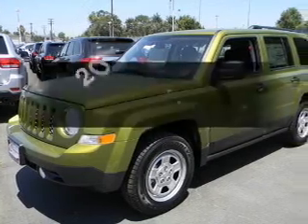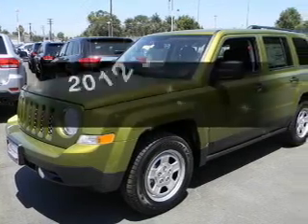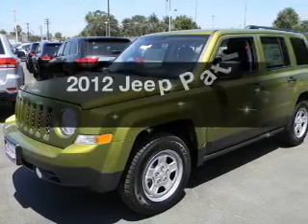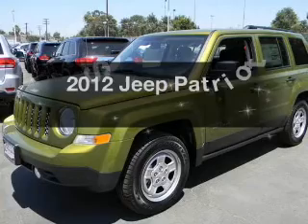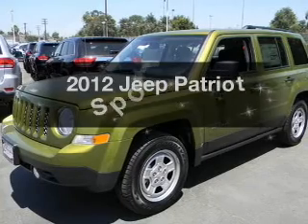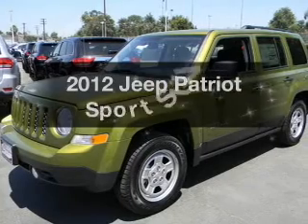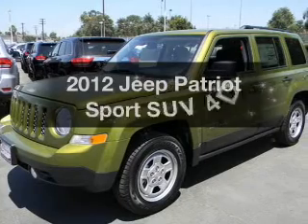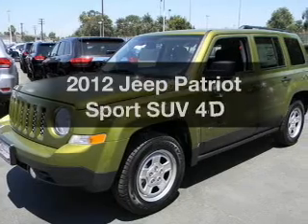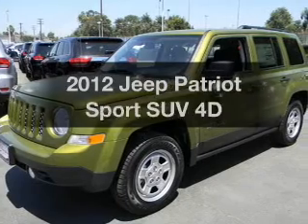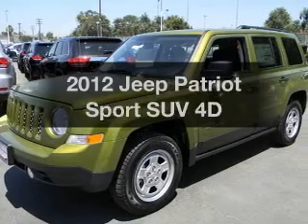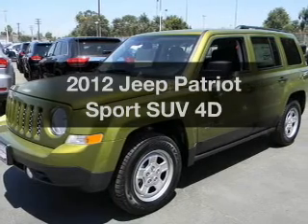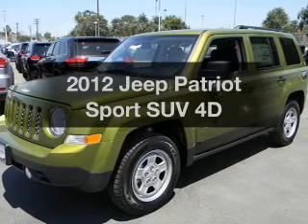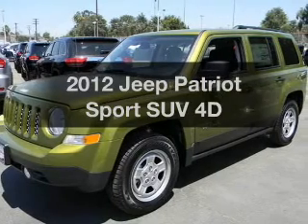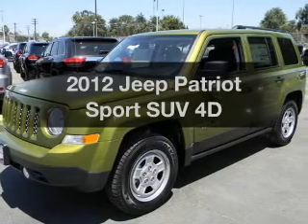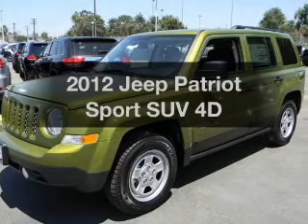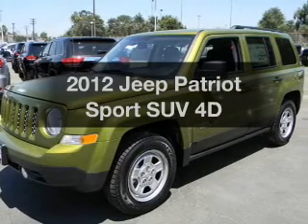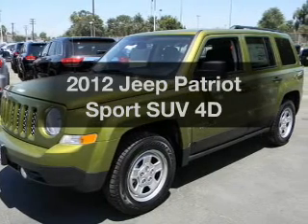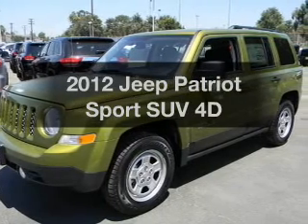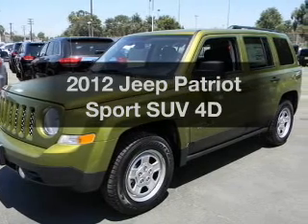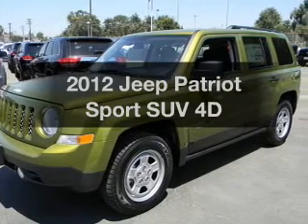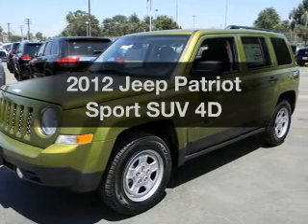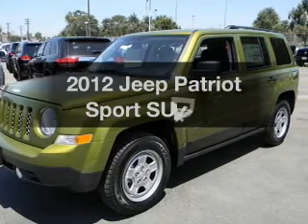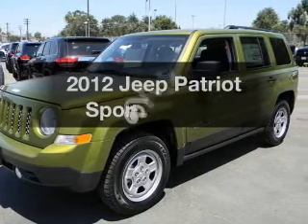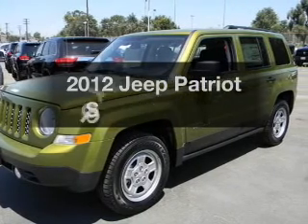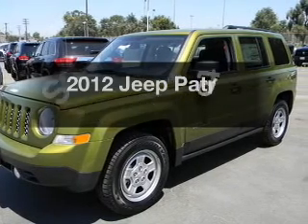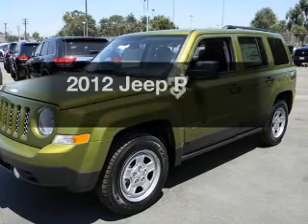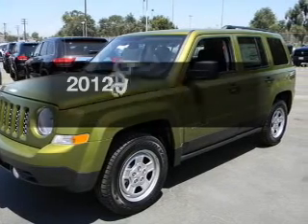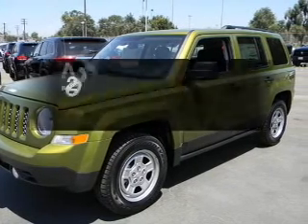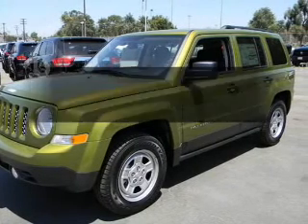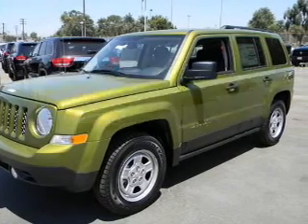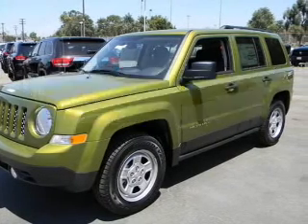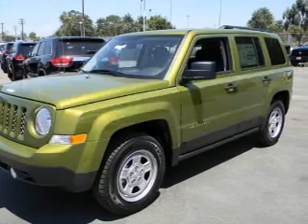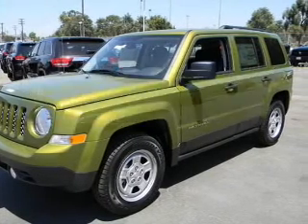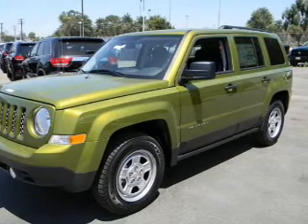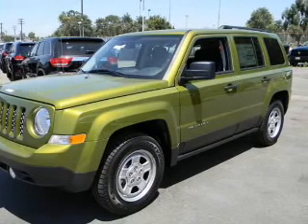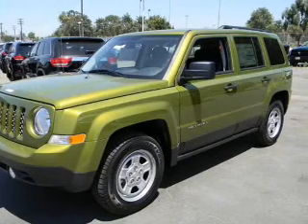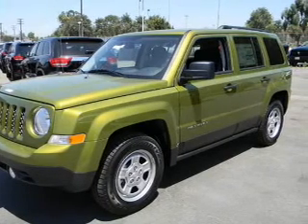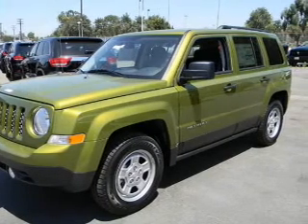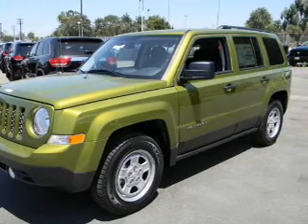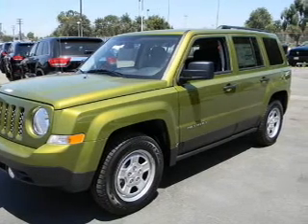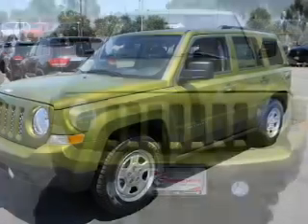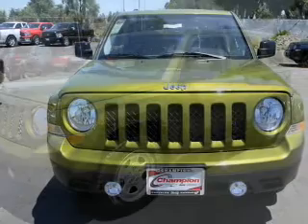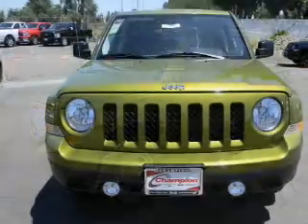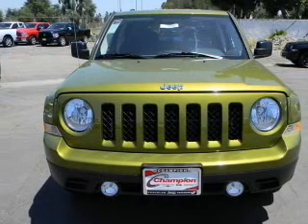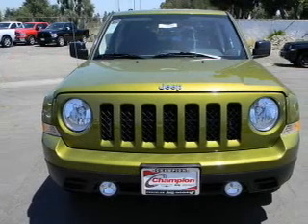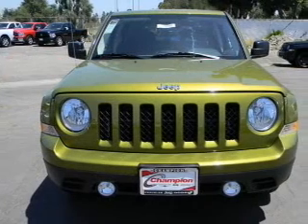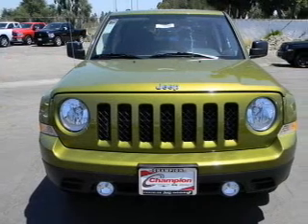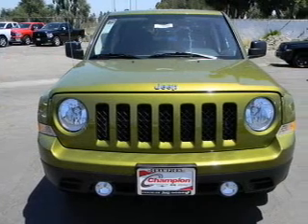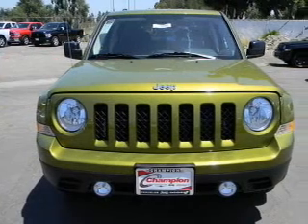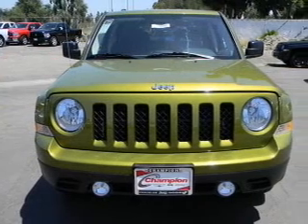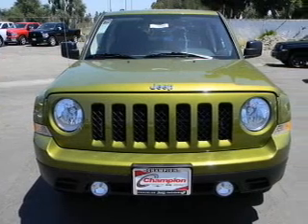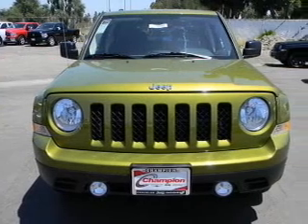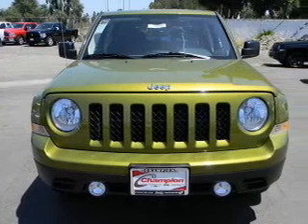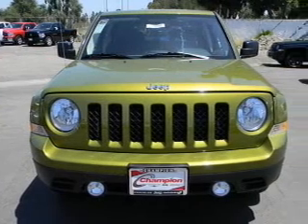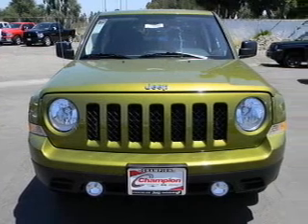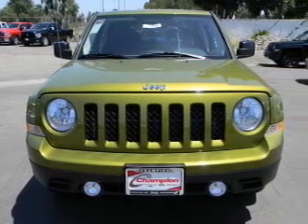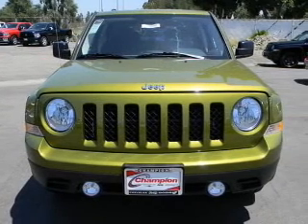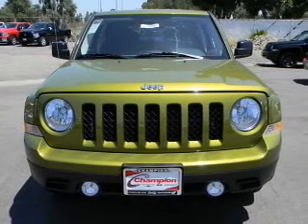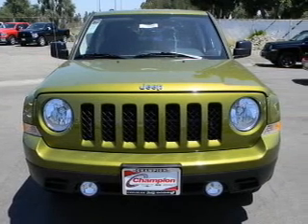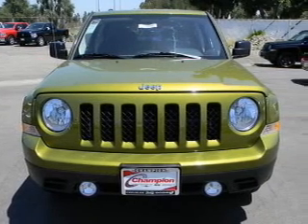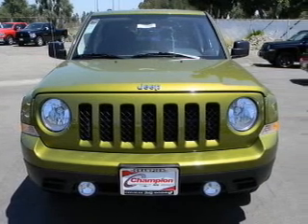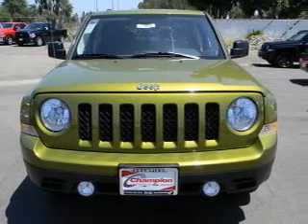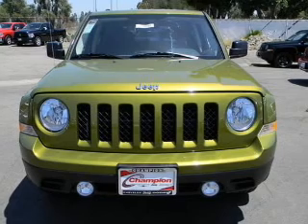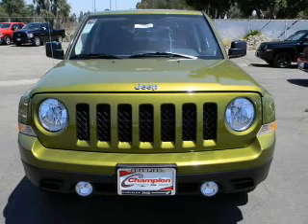Introducing the 2012 Jeep Patriot. If you're looking for a first-rate auto, this one could be yours today.